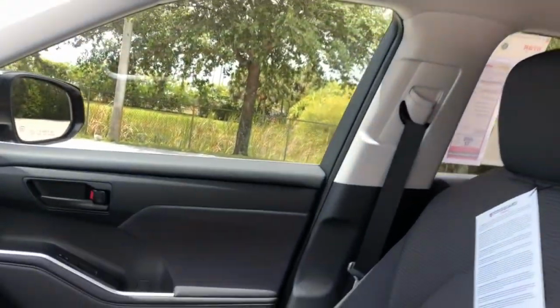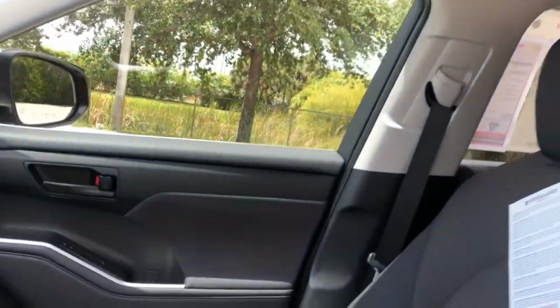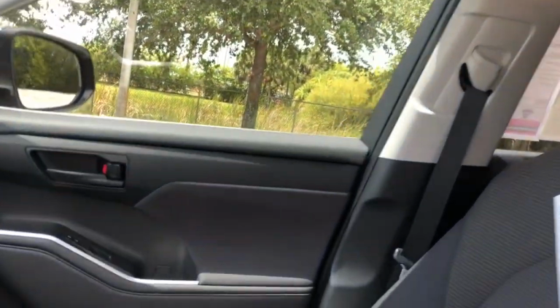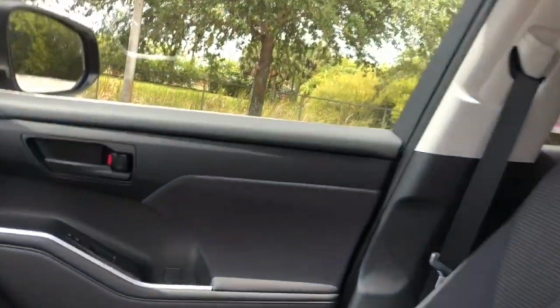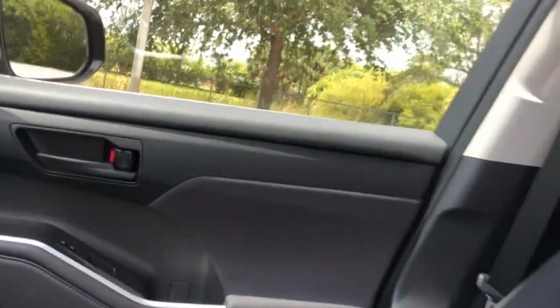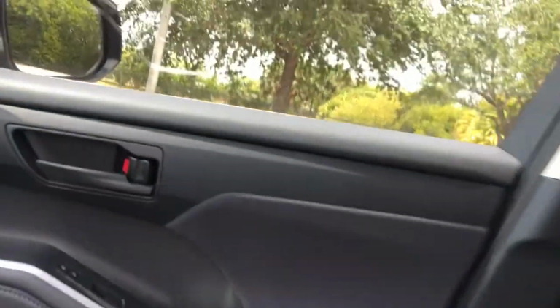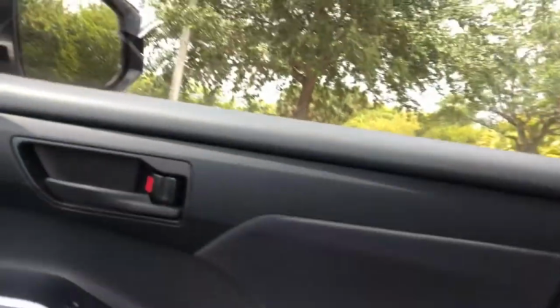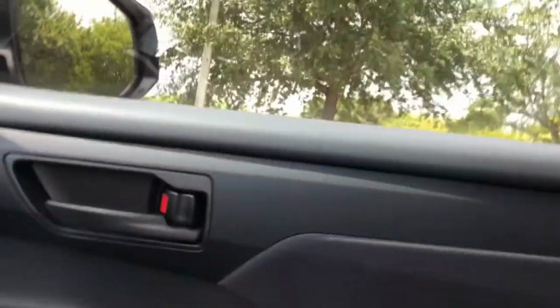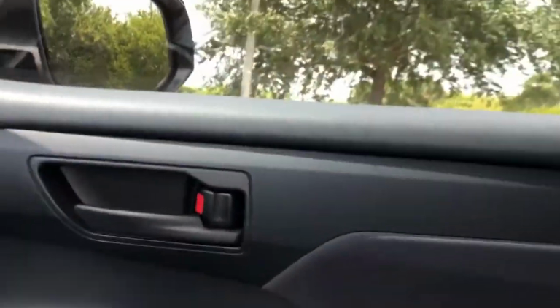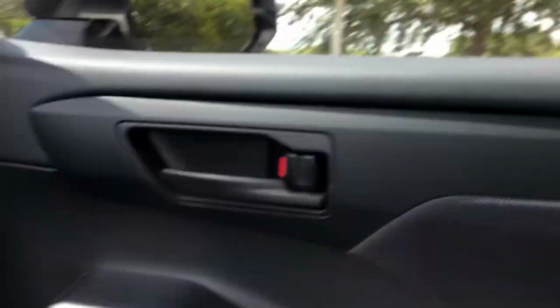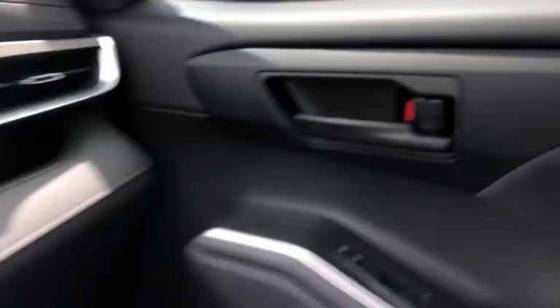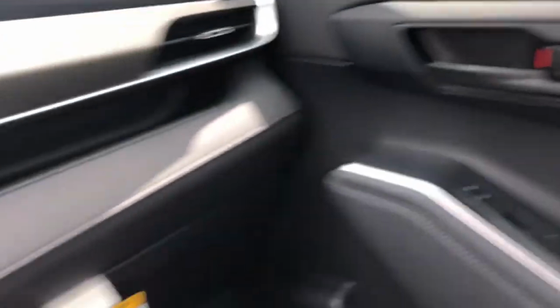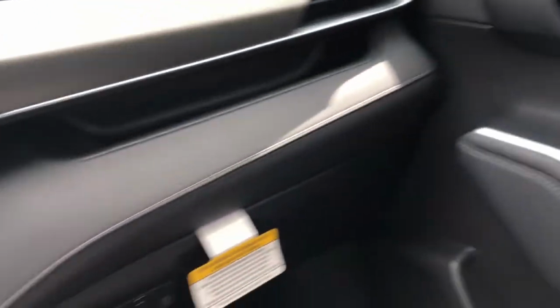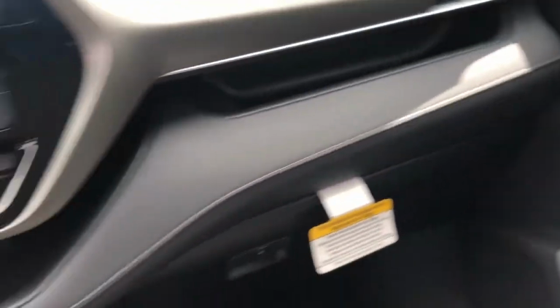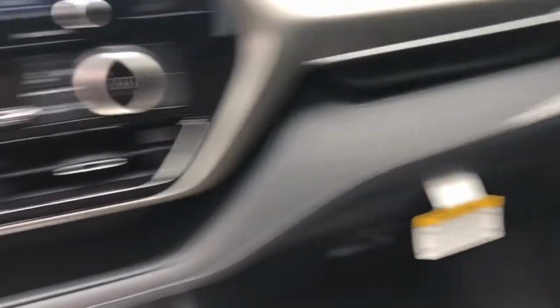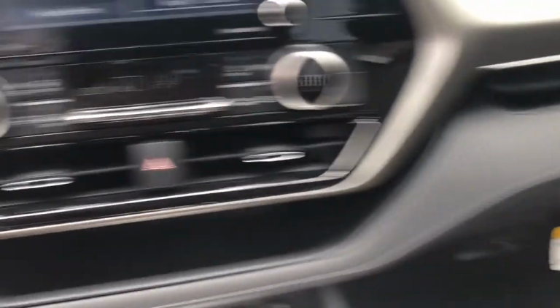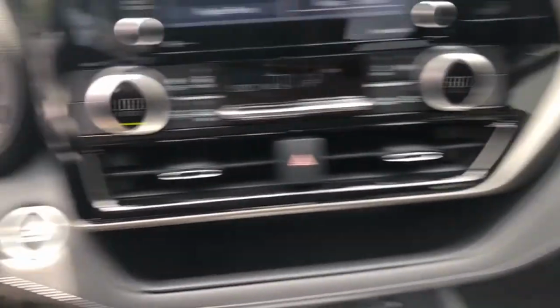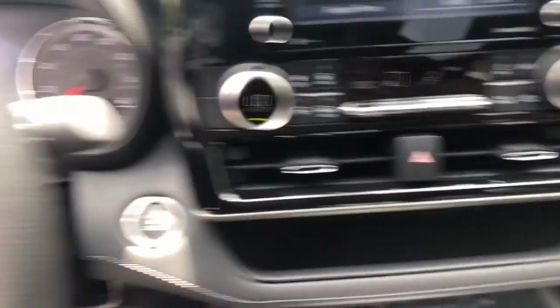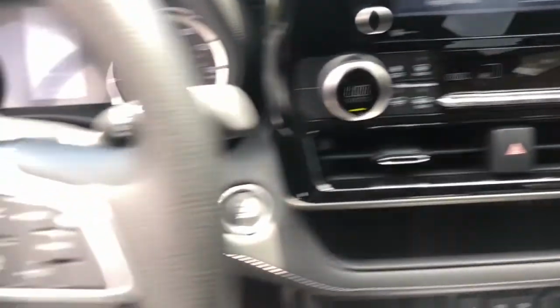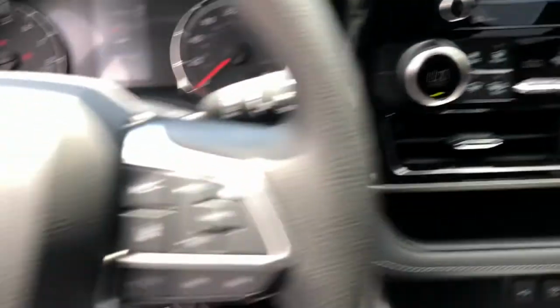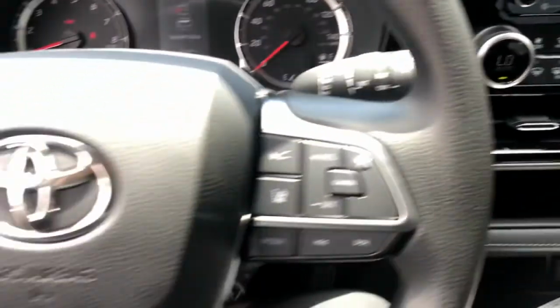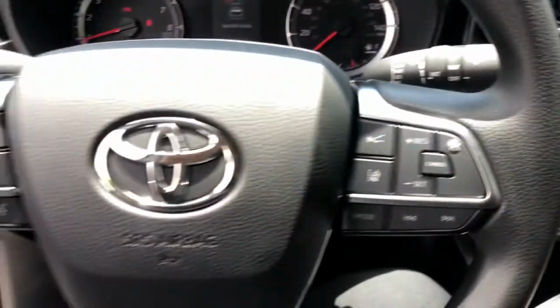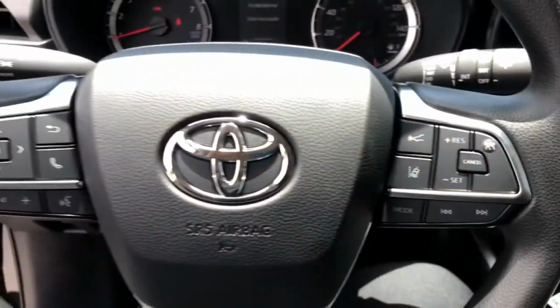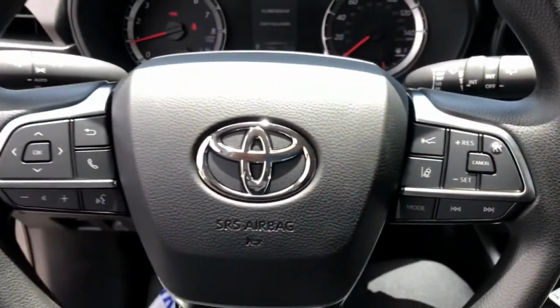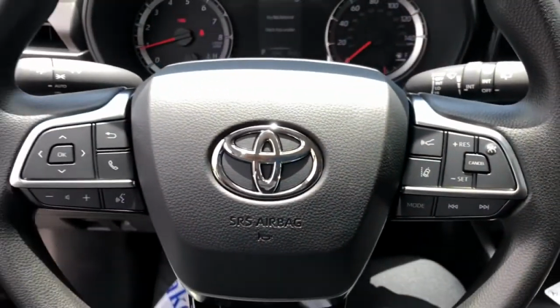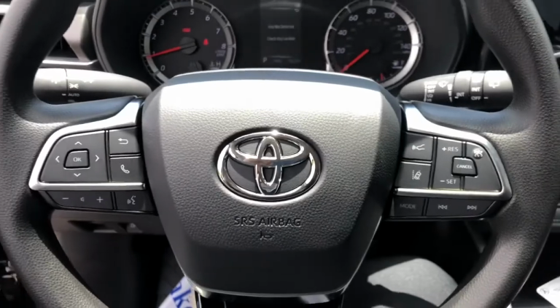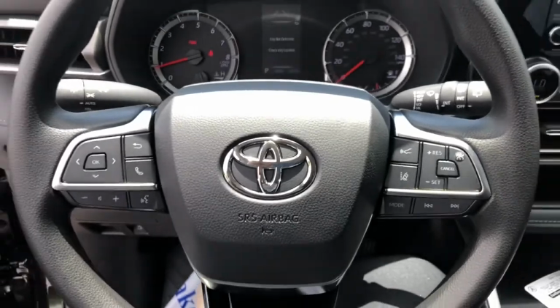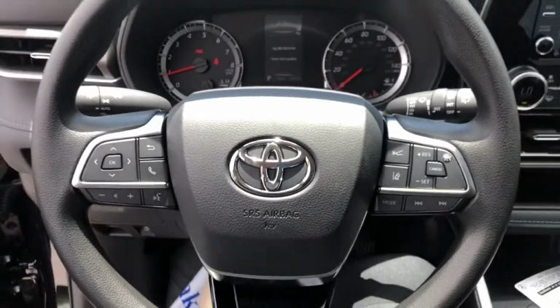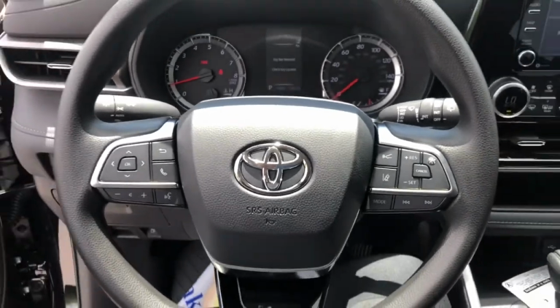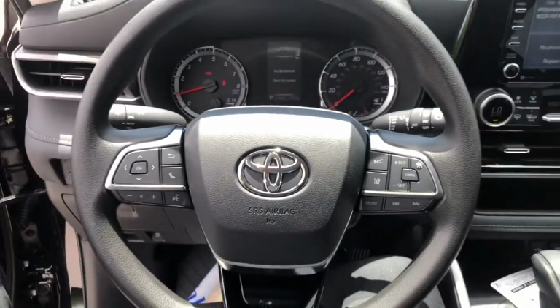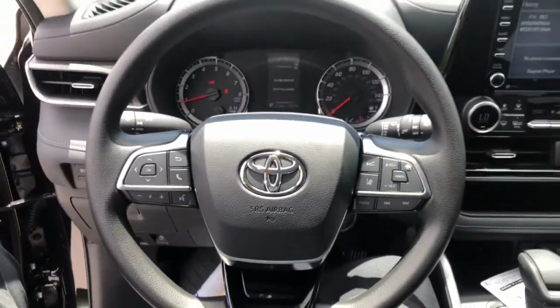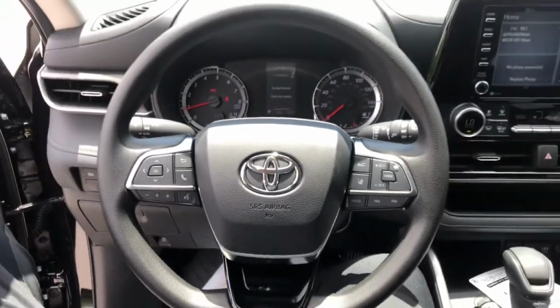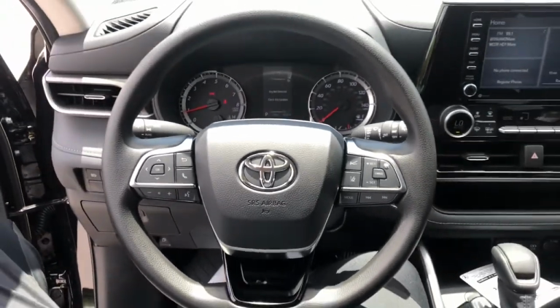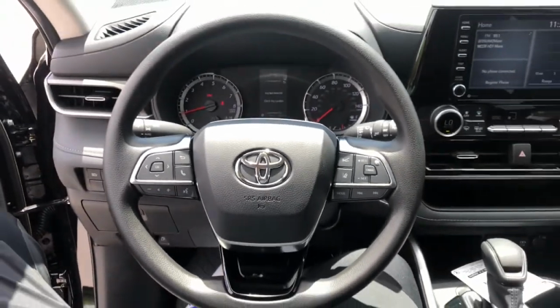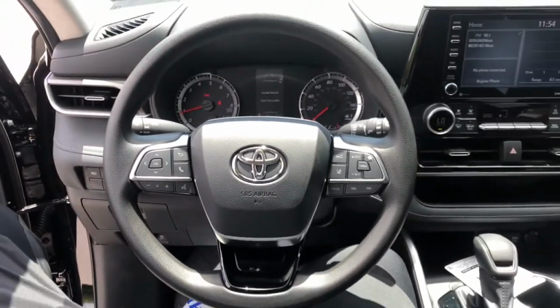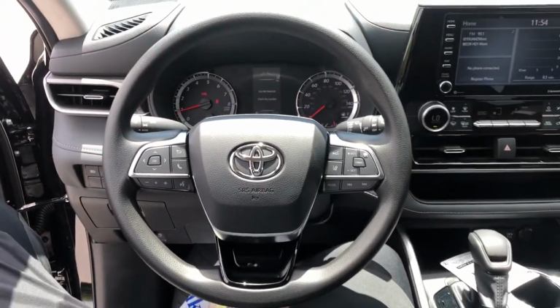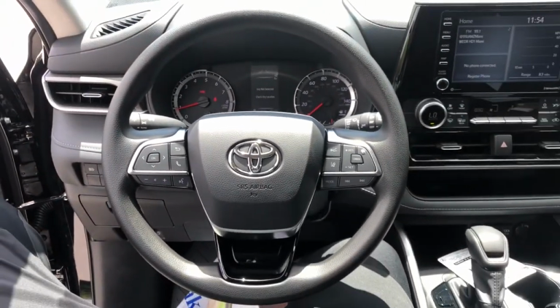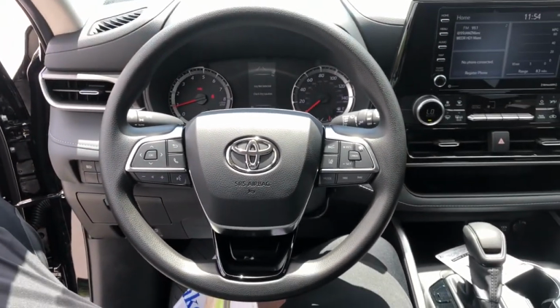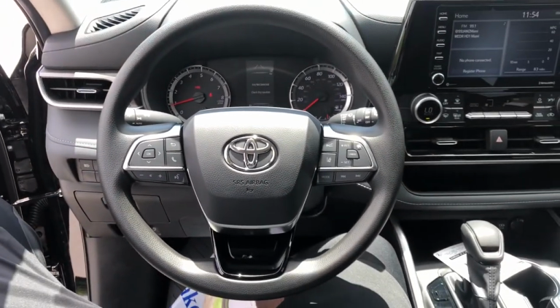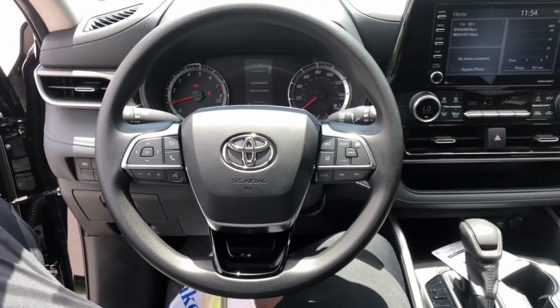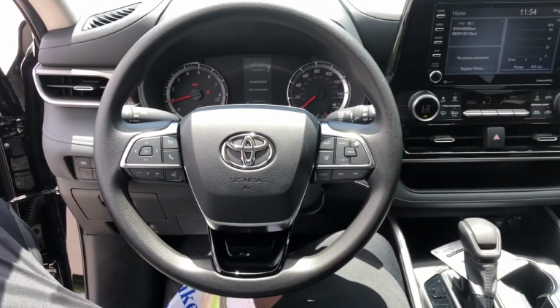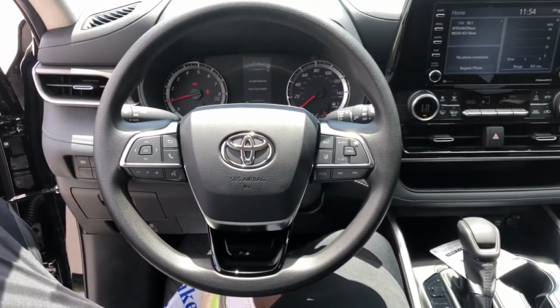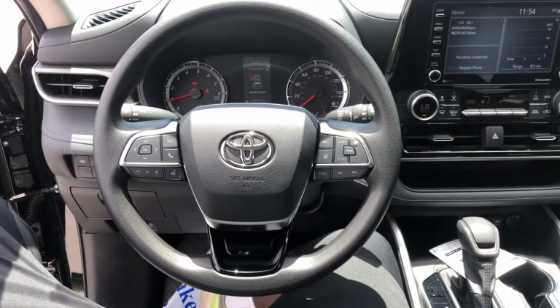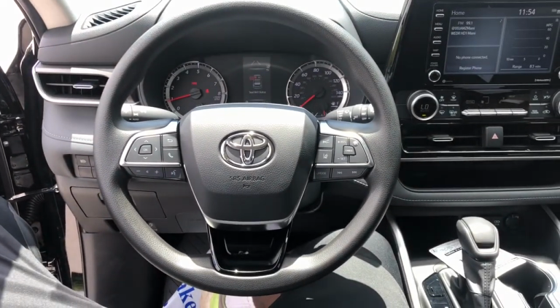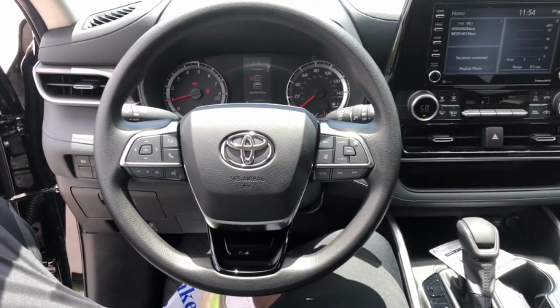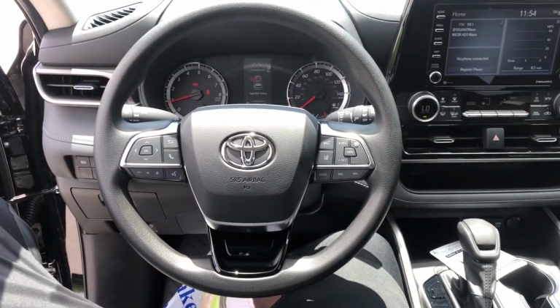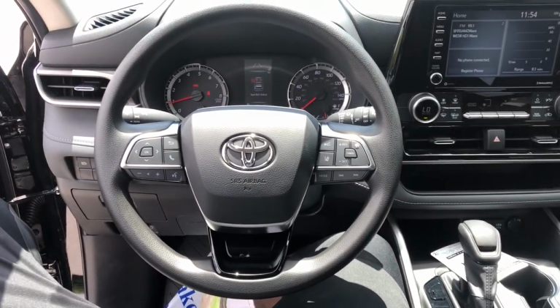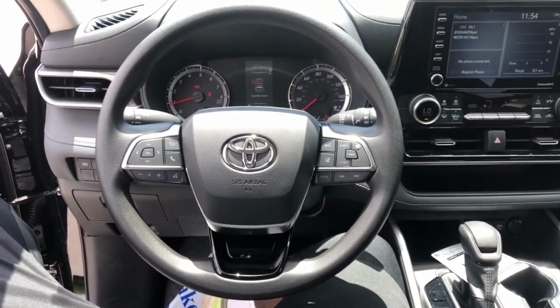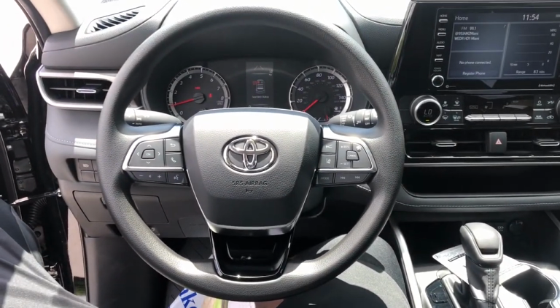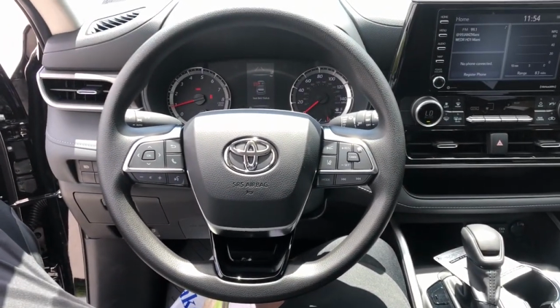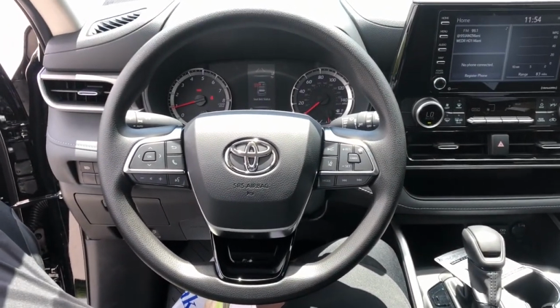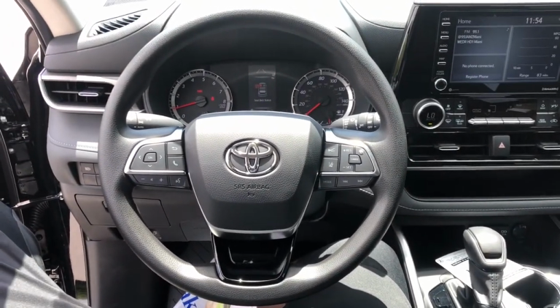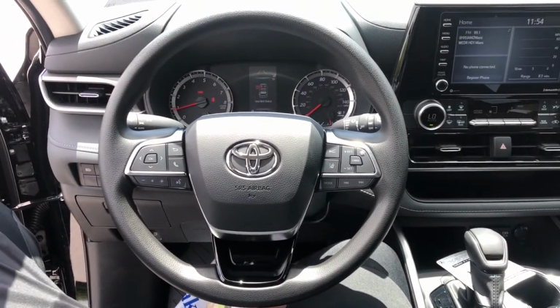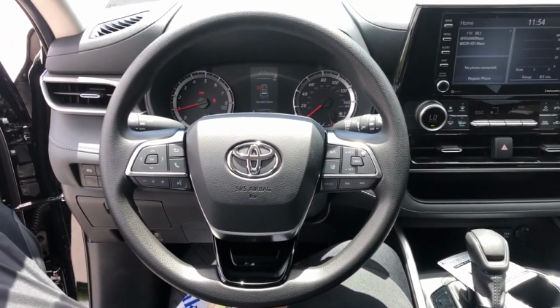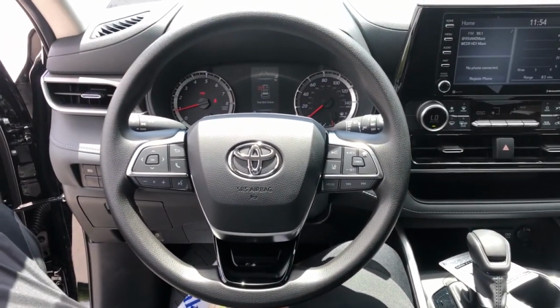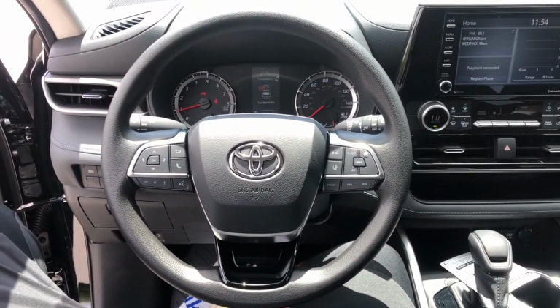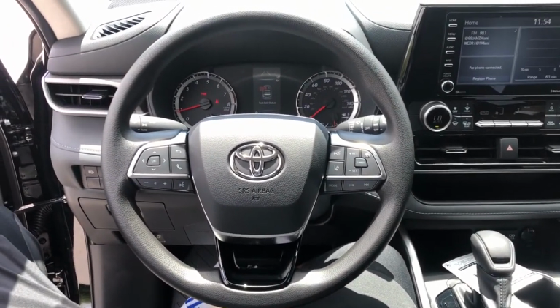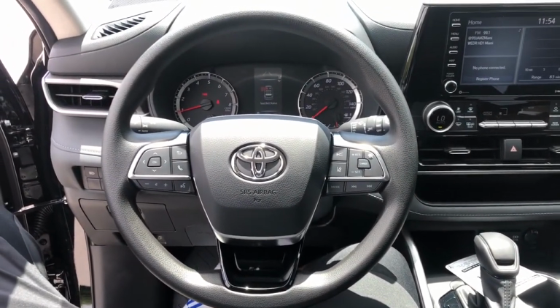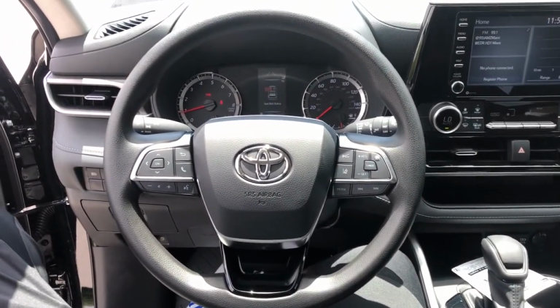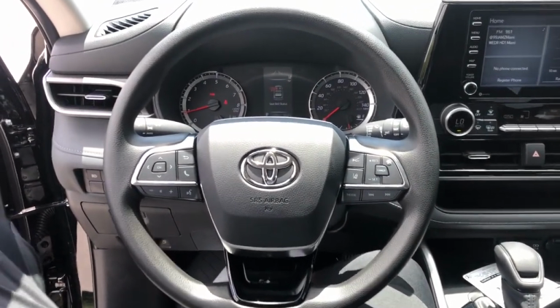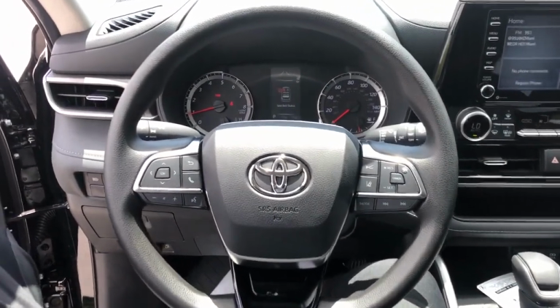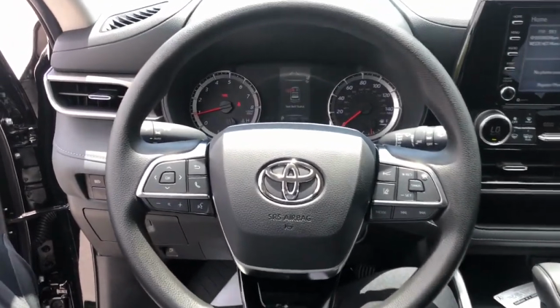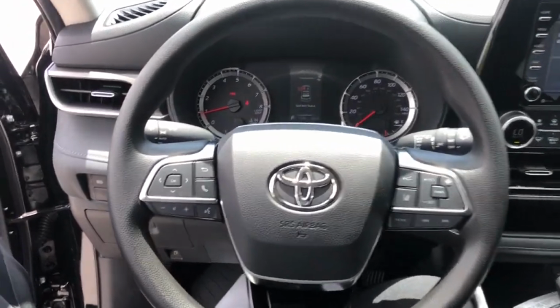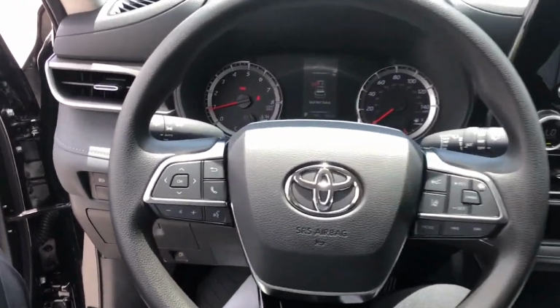Treat yourself to a test drive. Our knowledgeable staff is here to make your experience easy and fun.